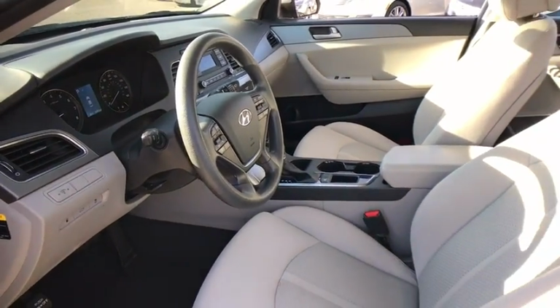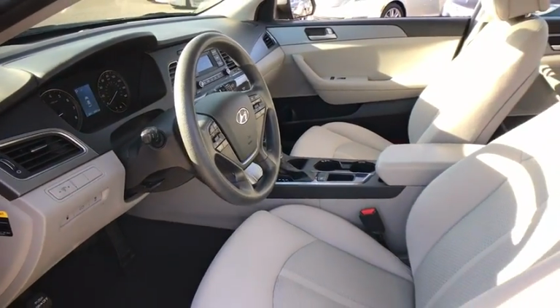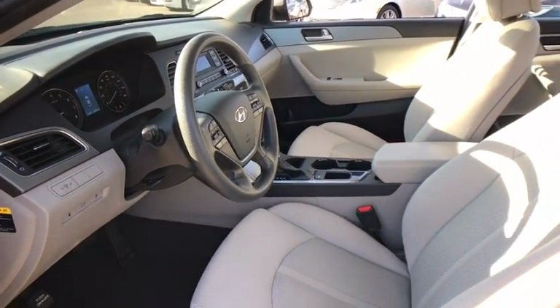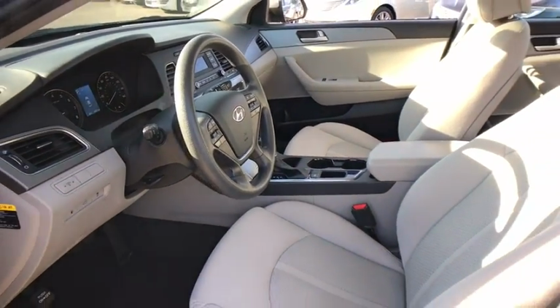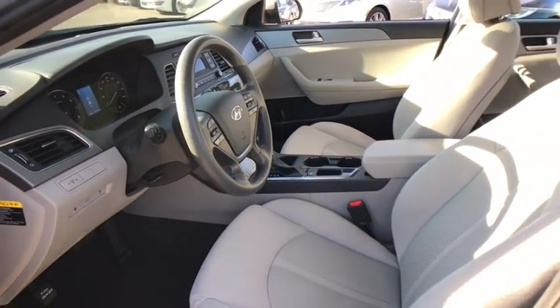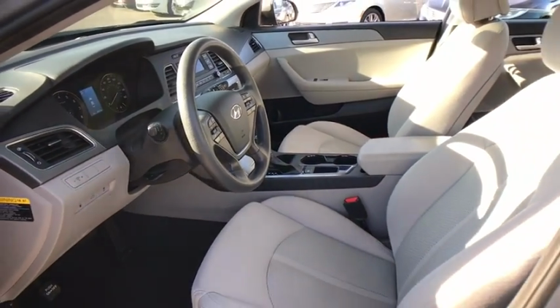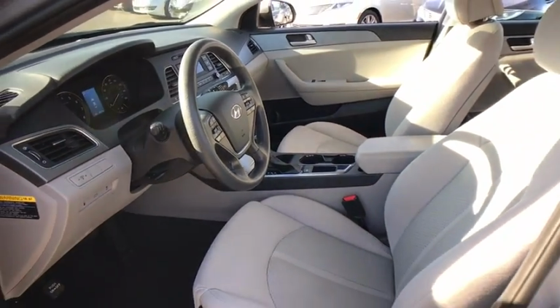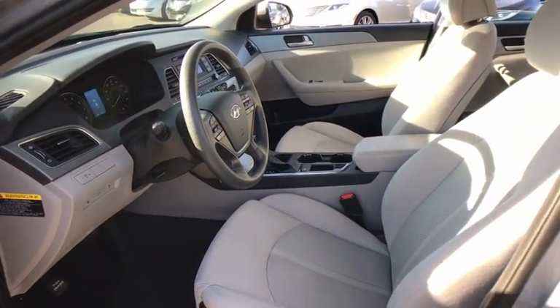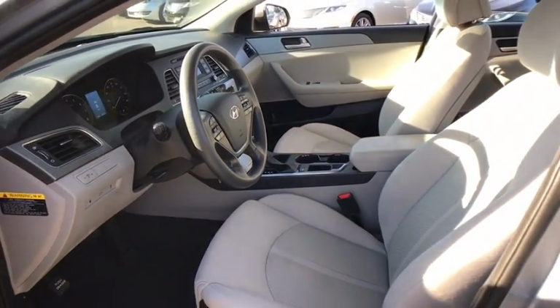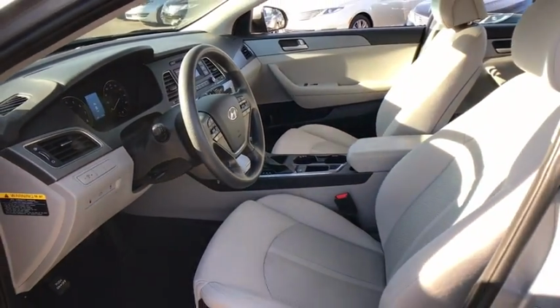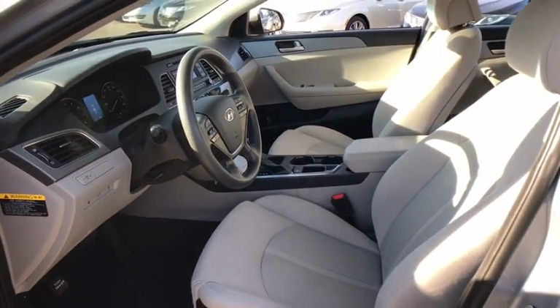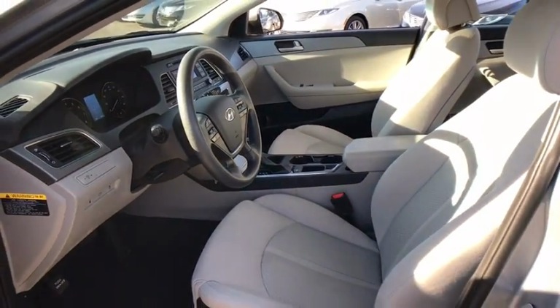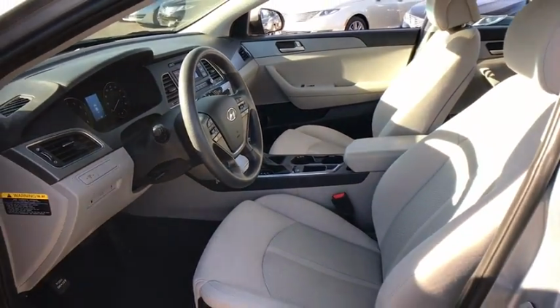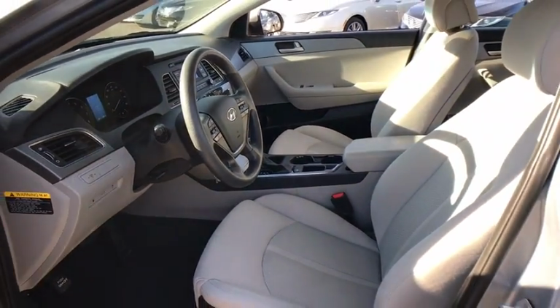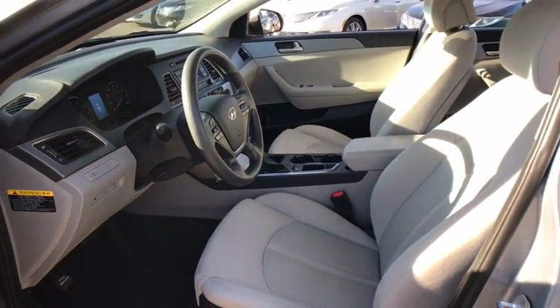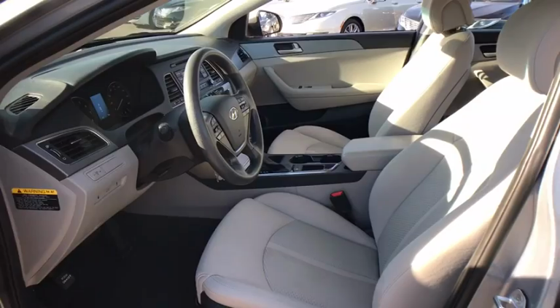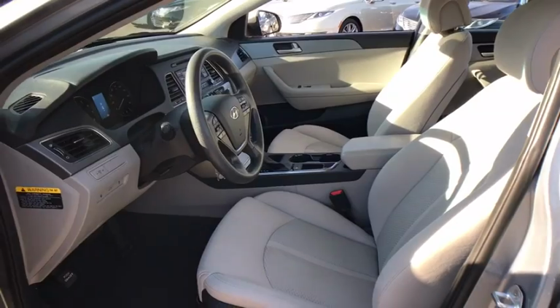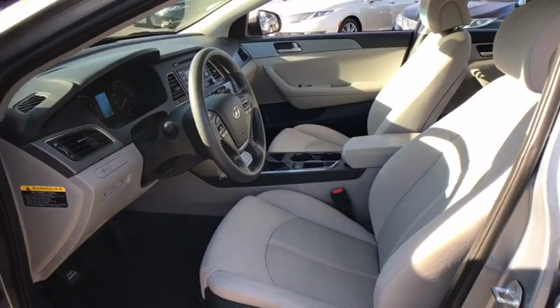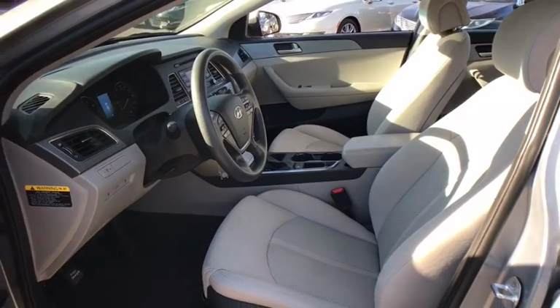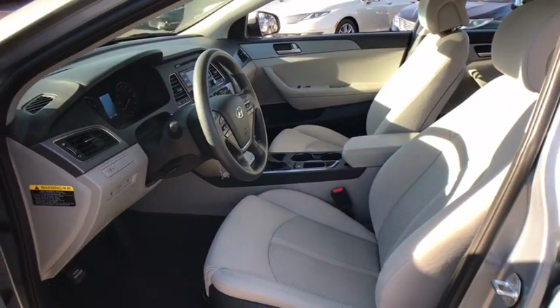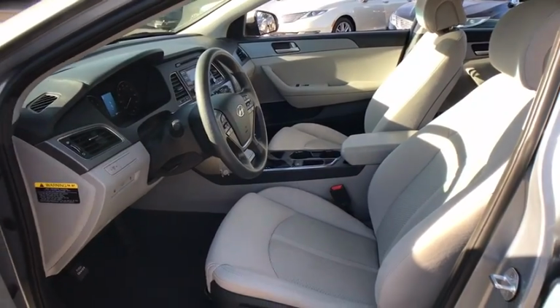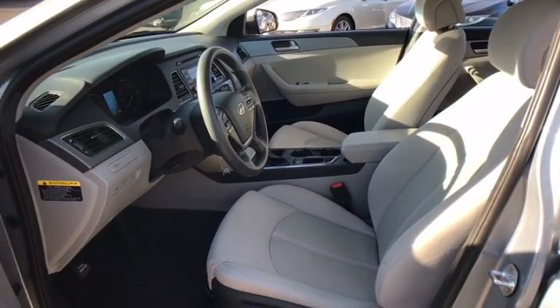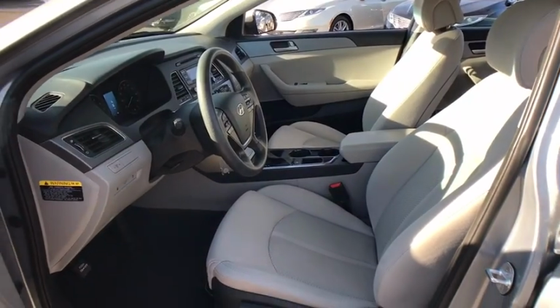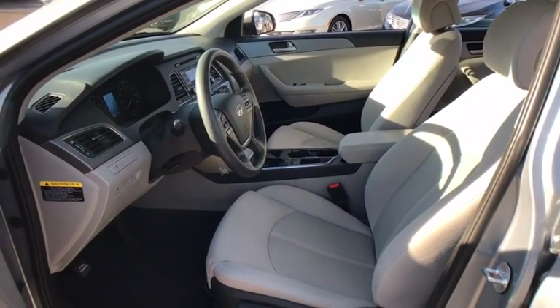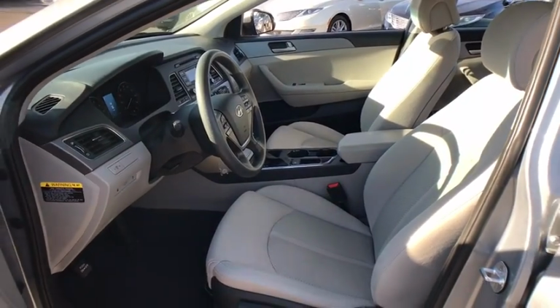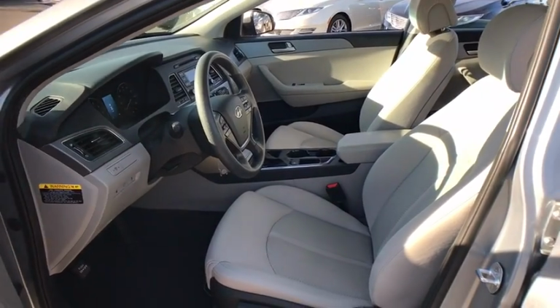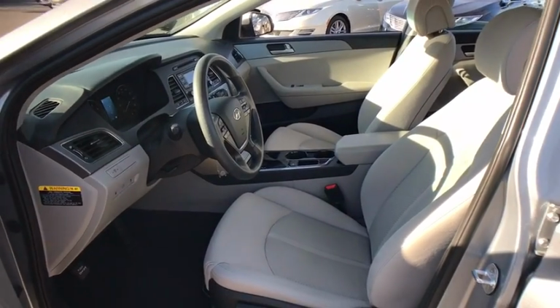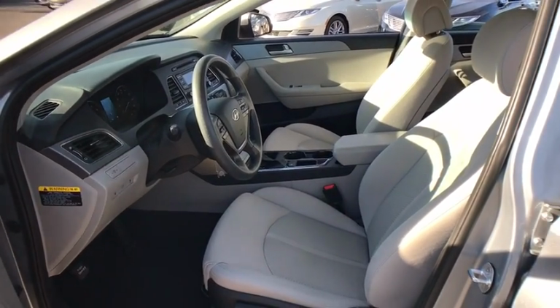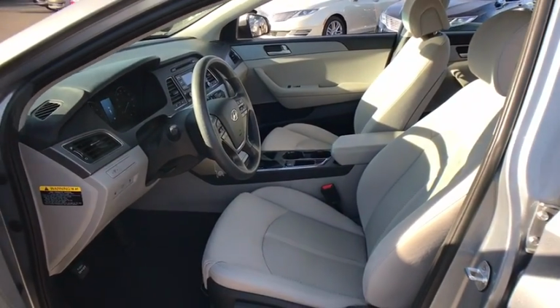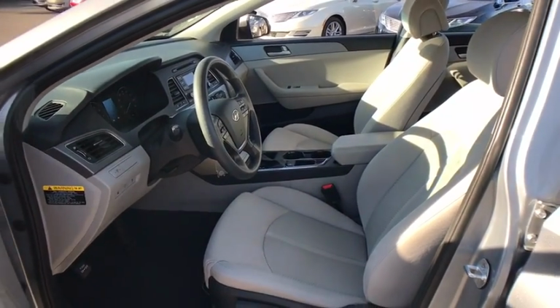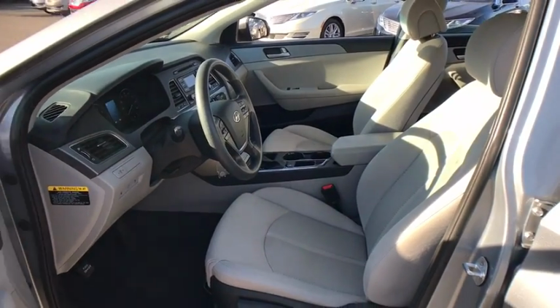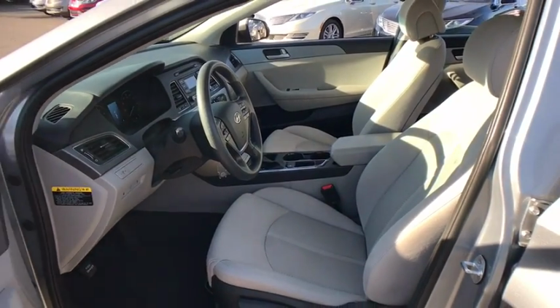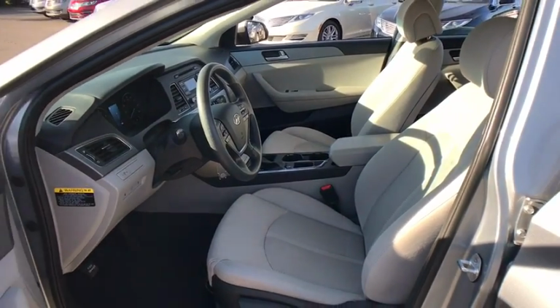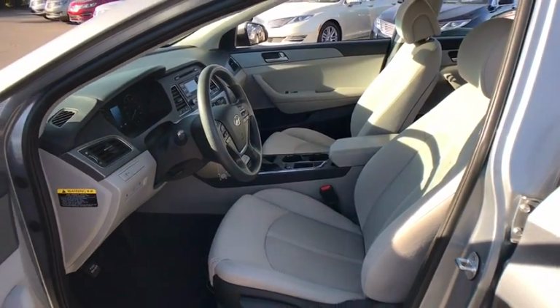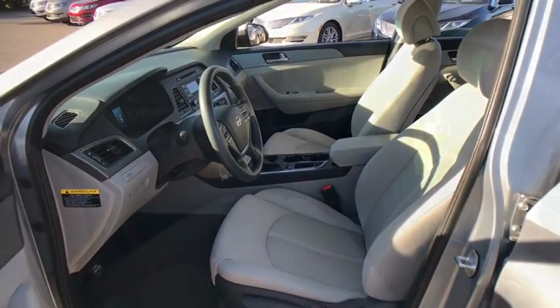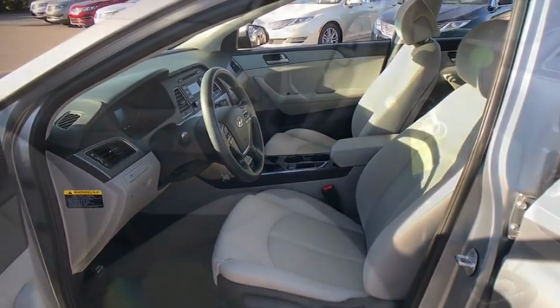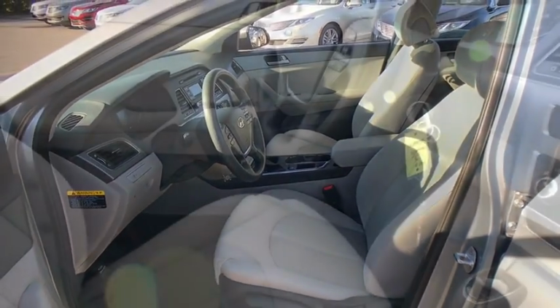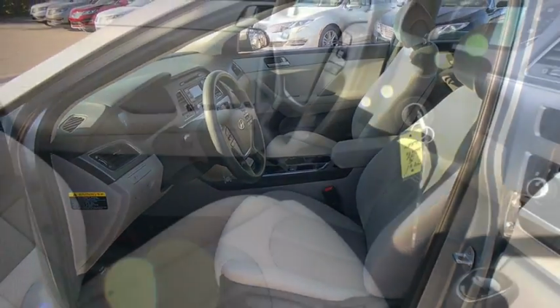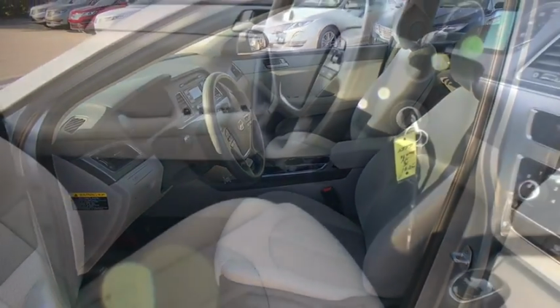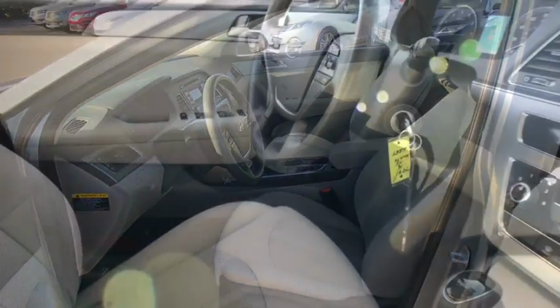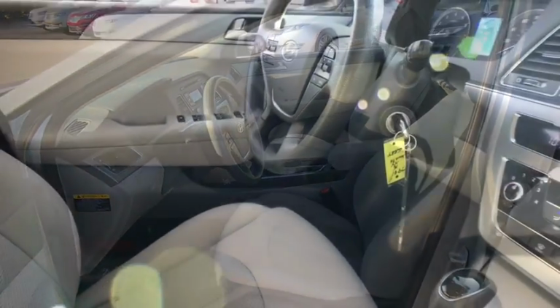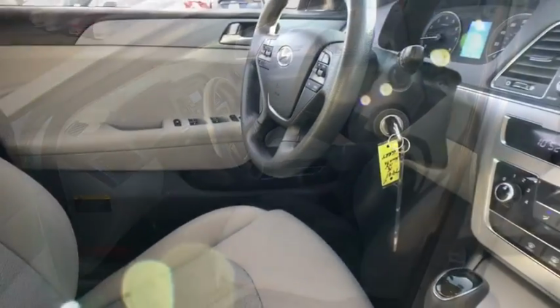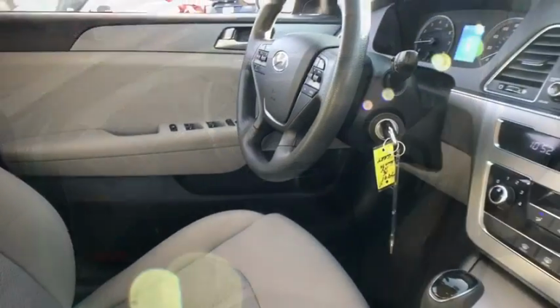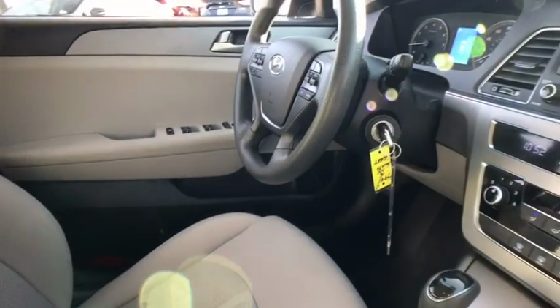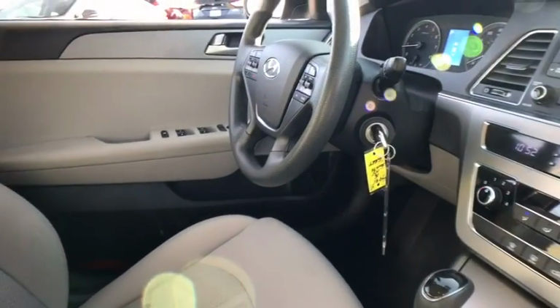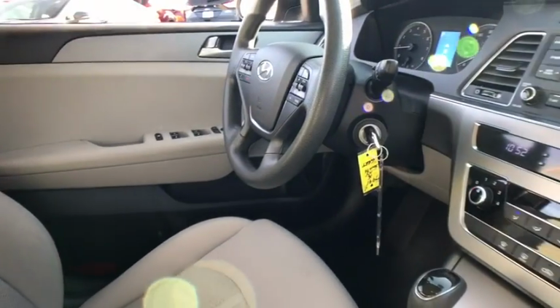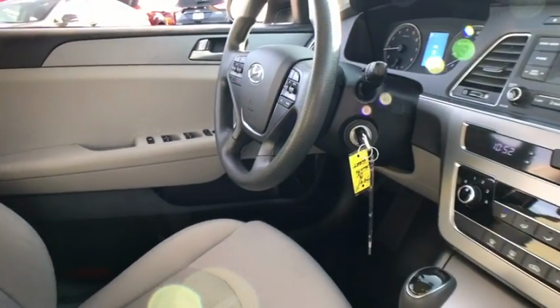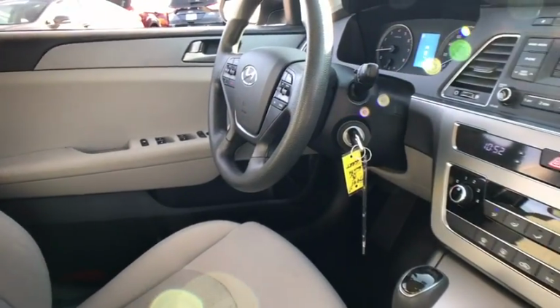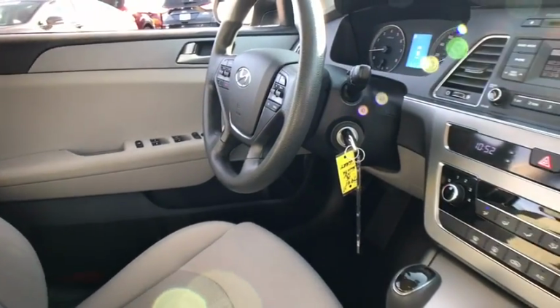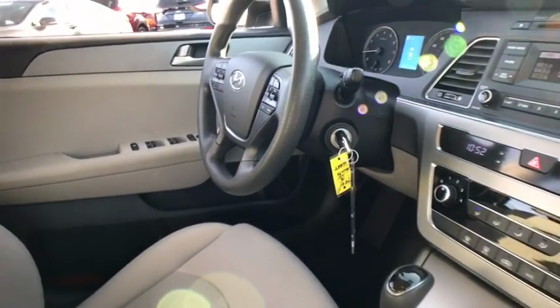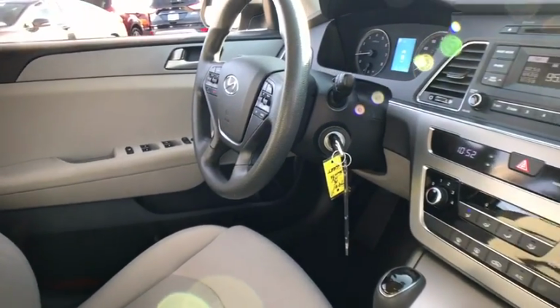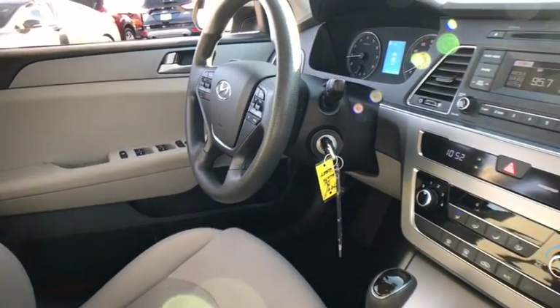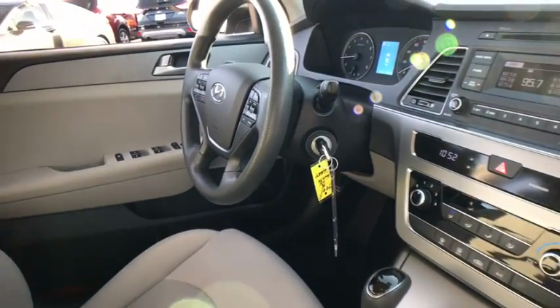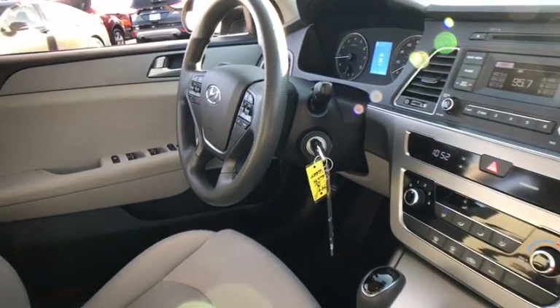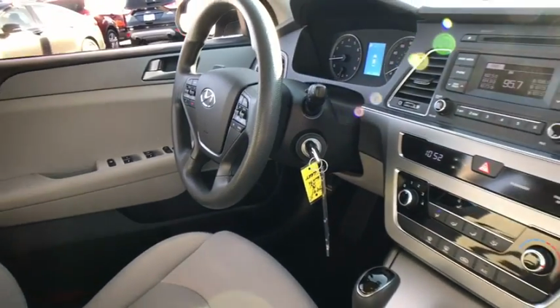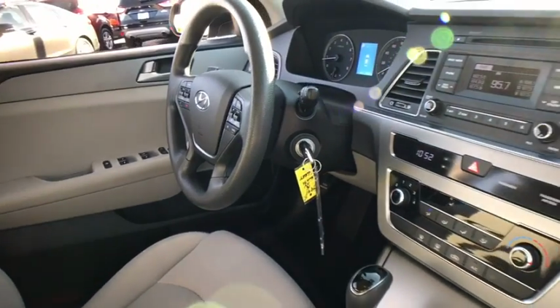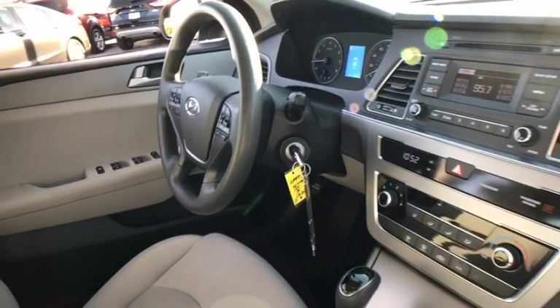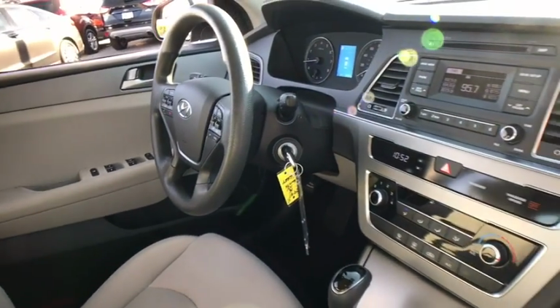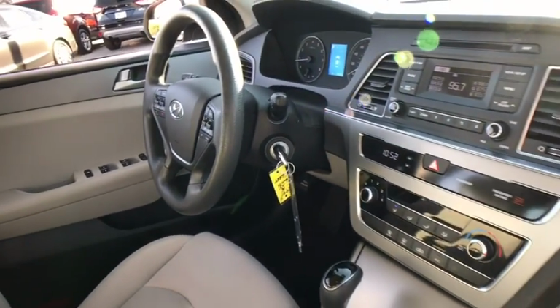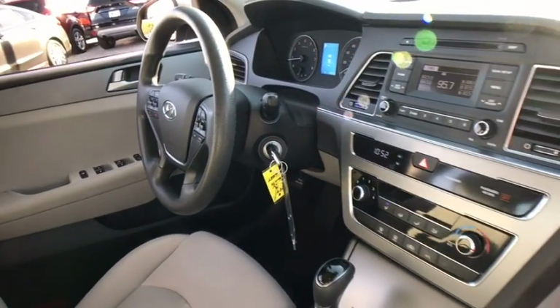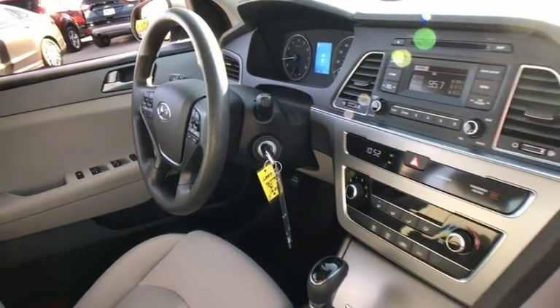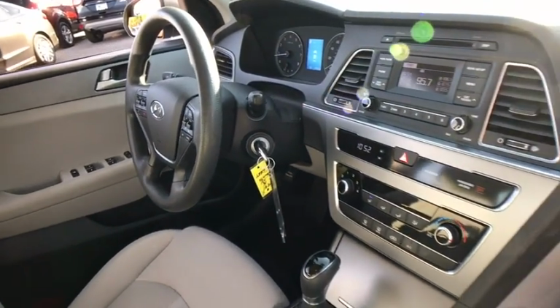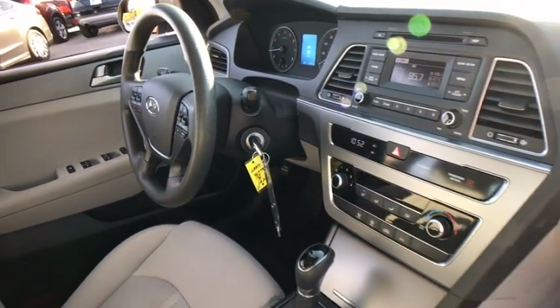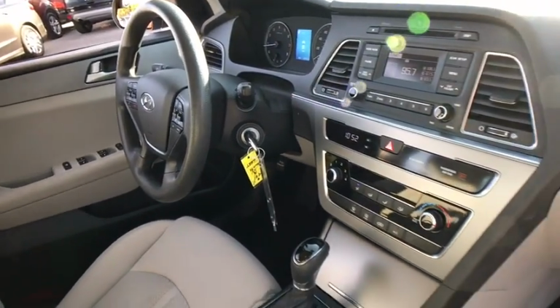AM-FM stereo radio, CD player, MP3 player, bucket seats, trip computer, power windows.